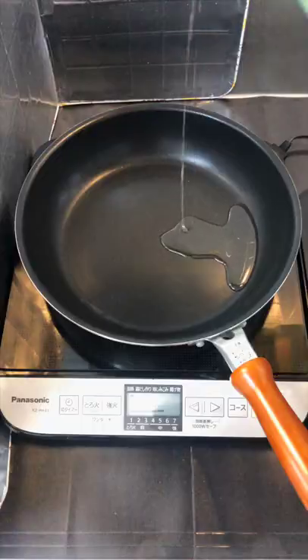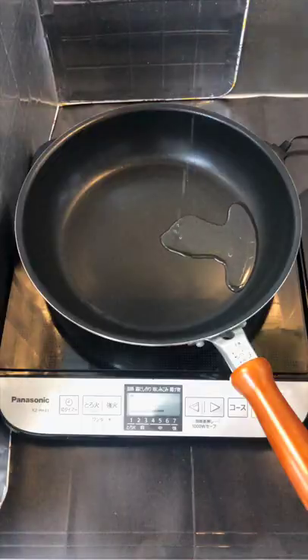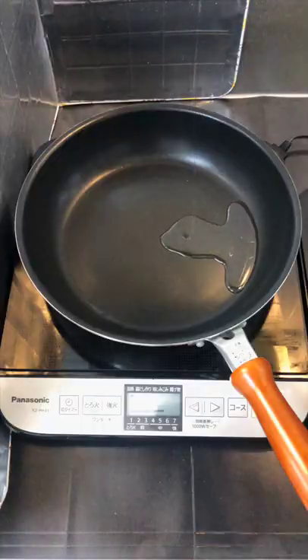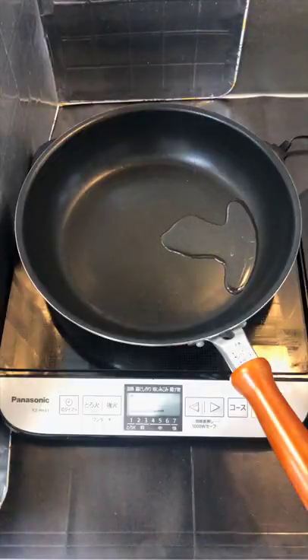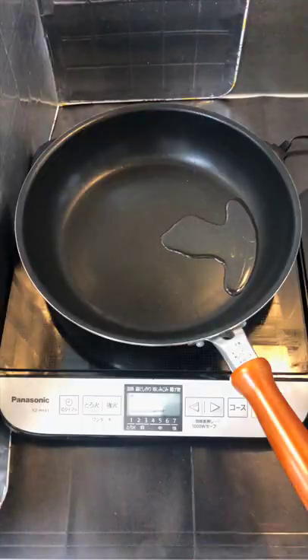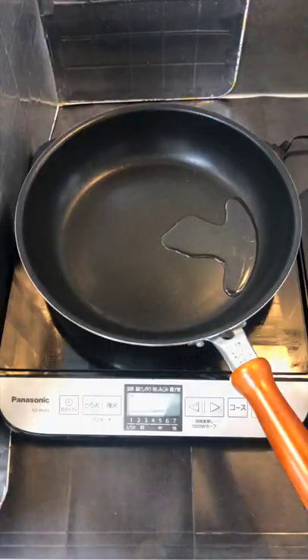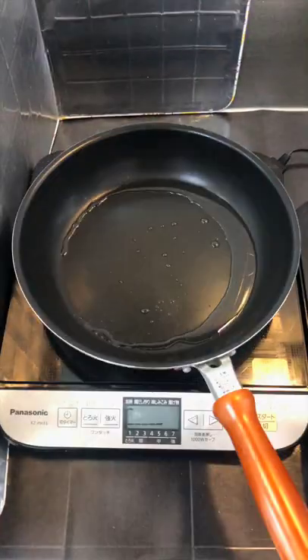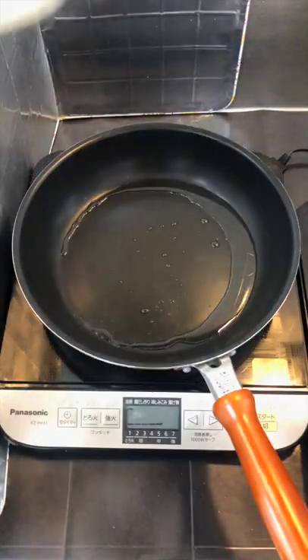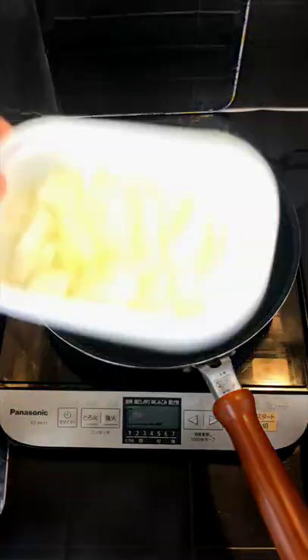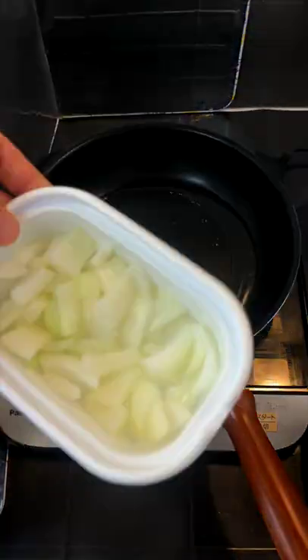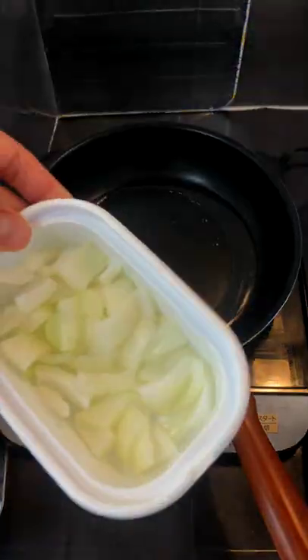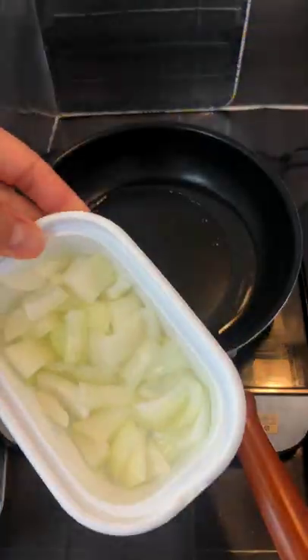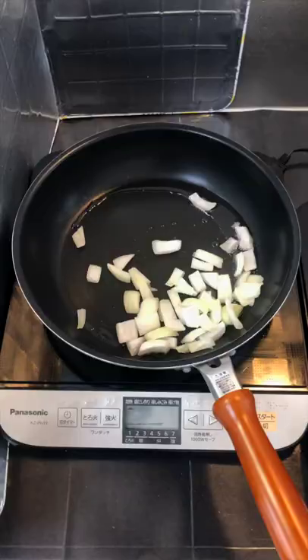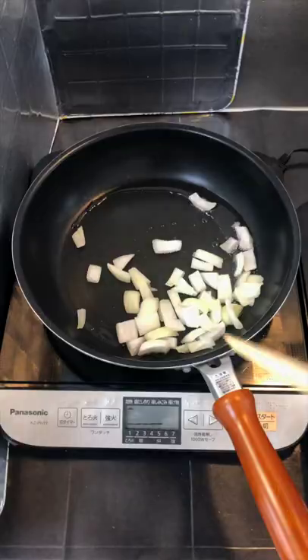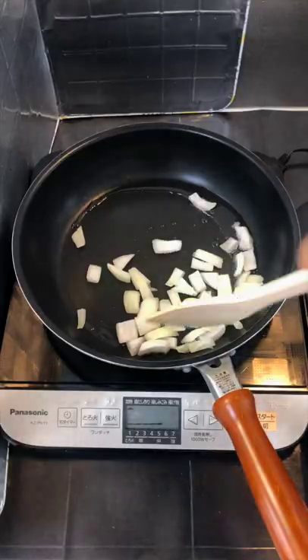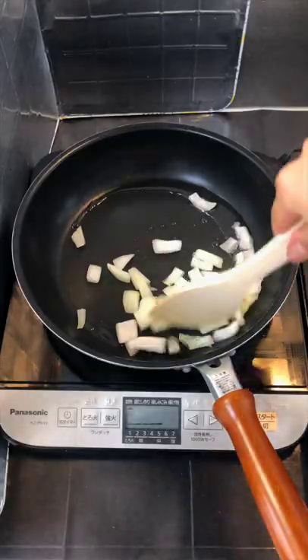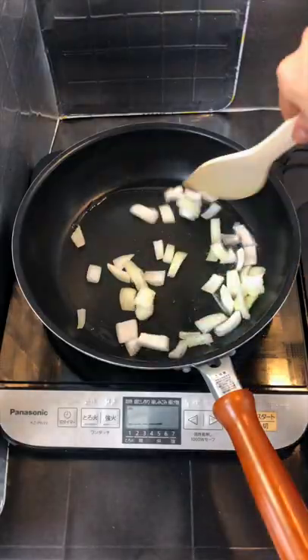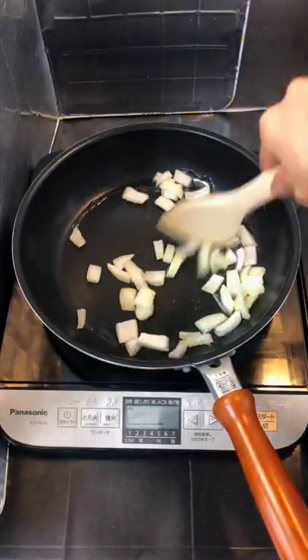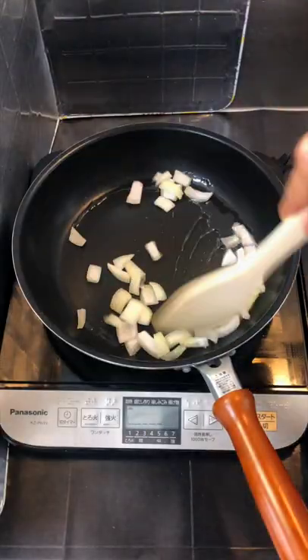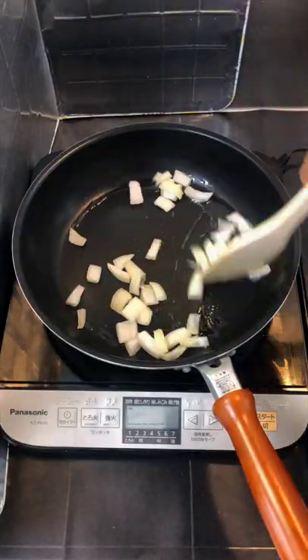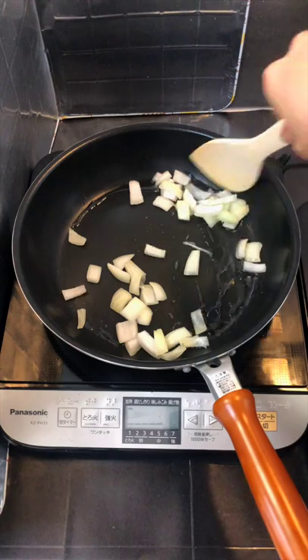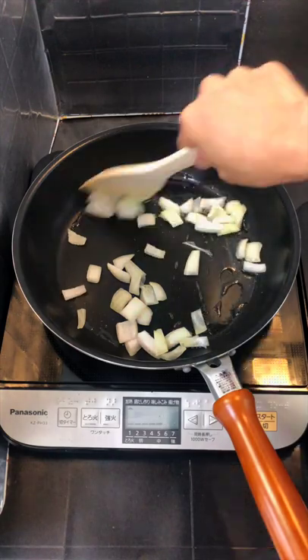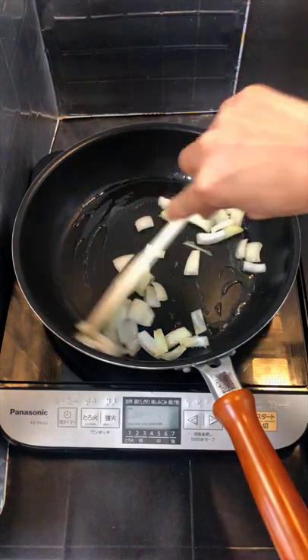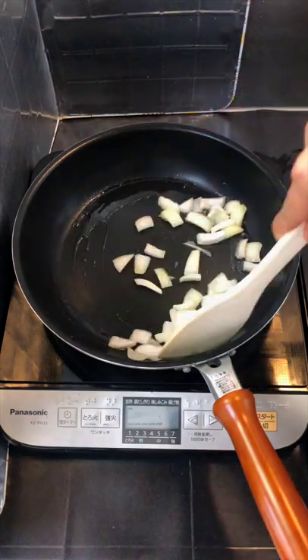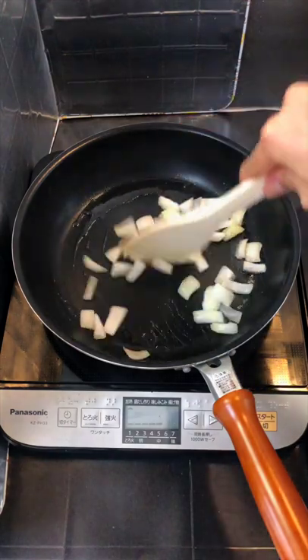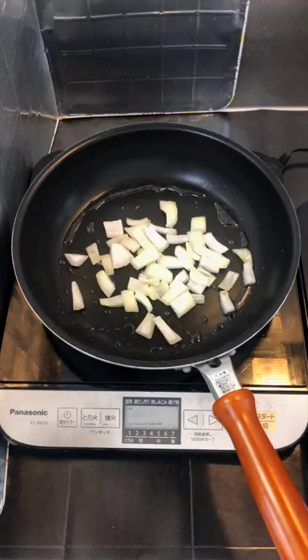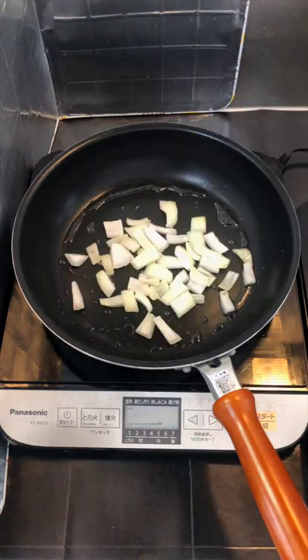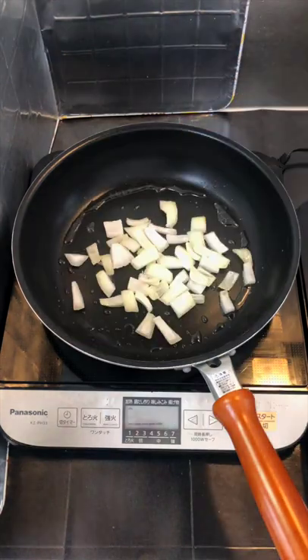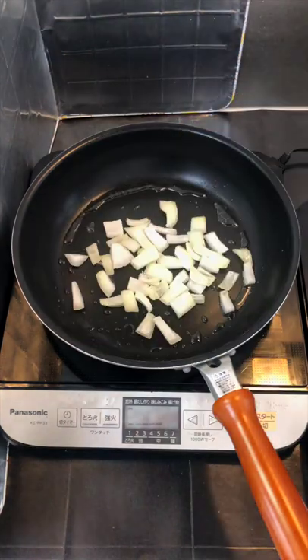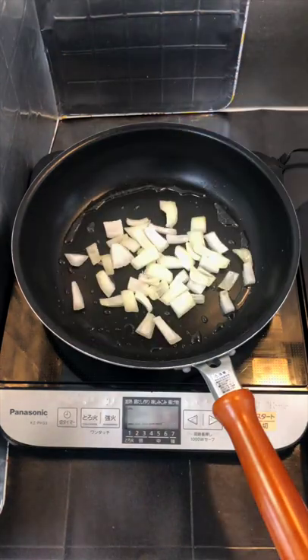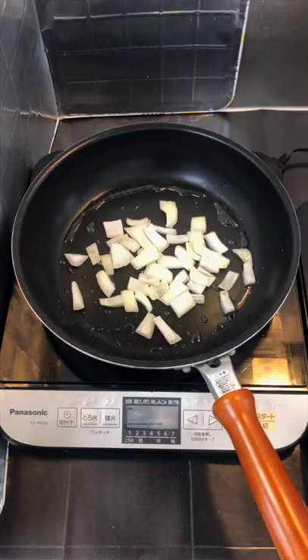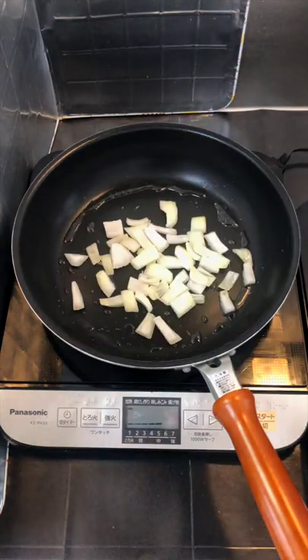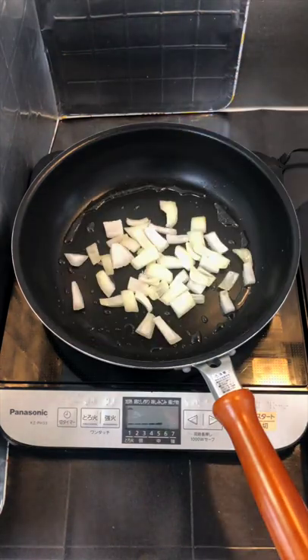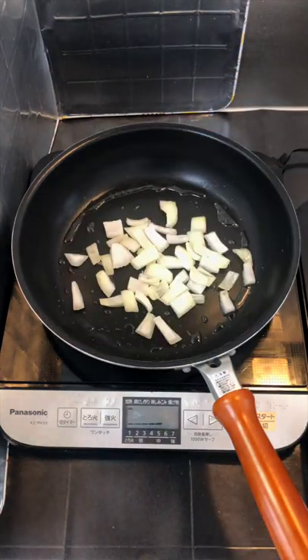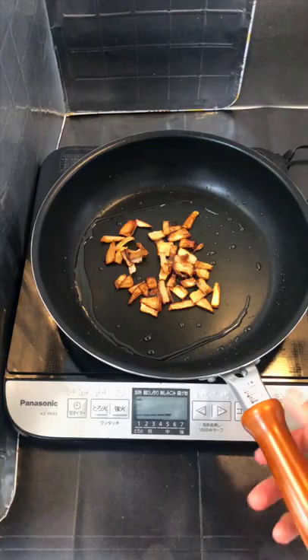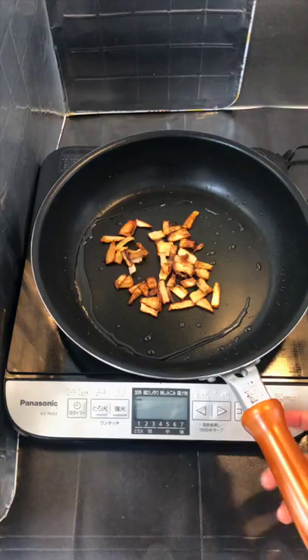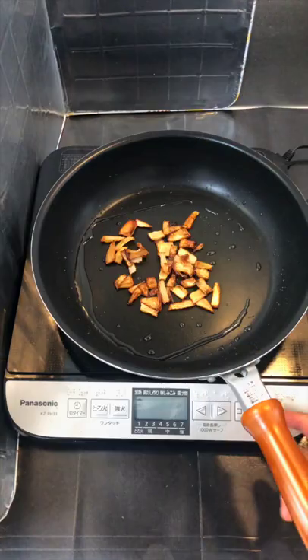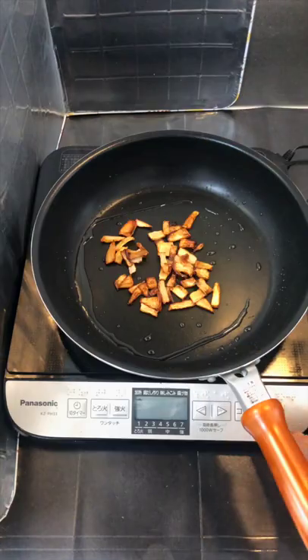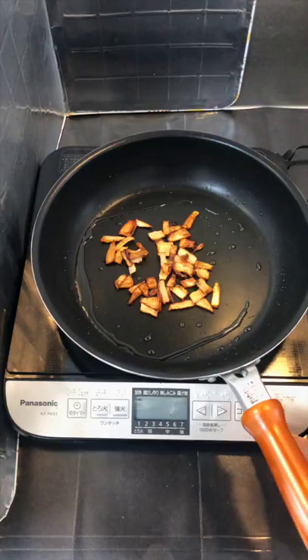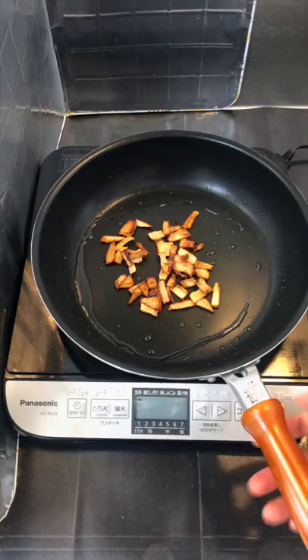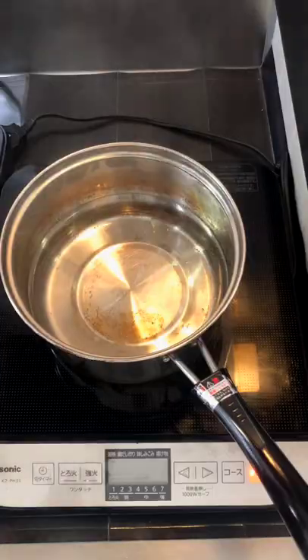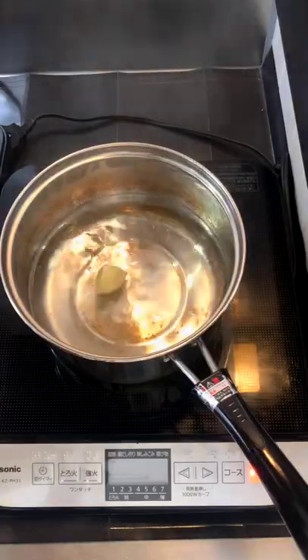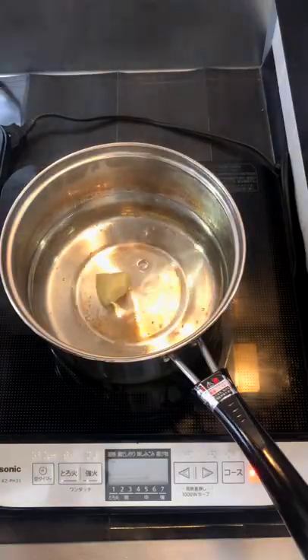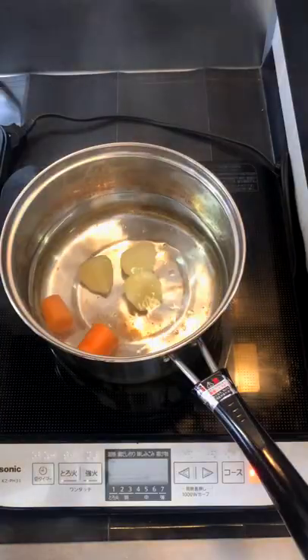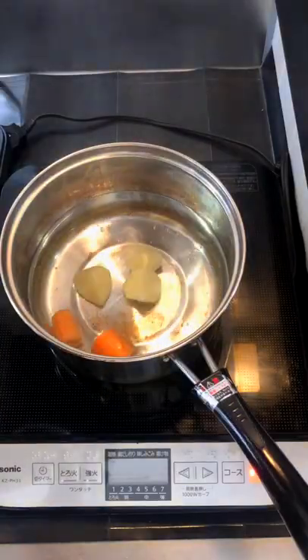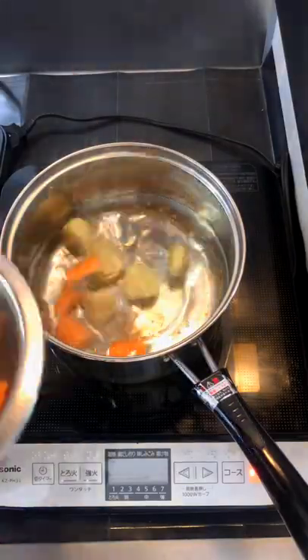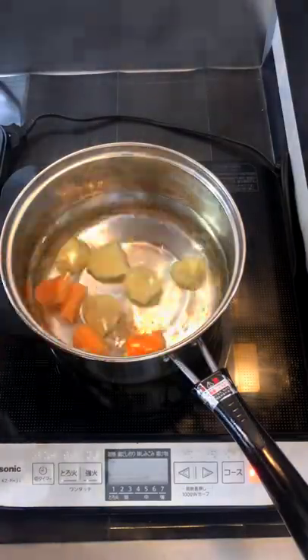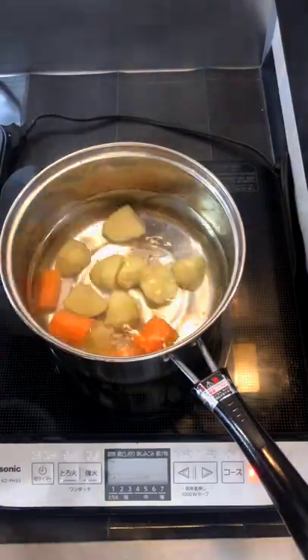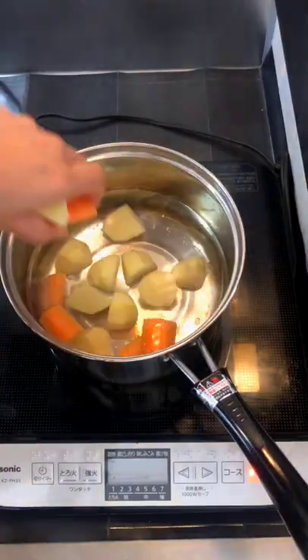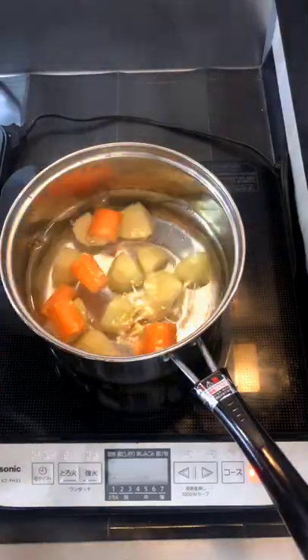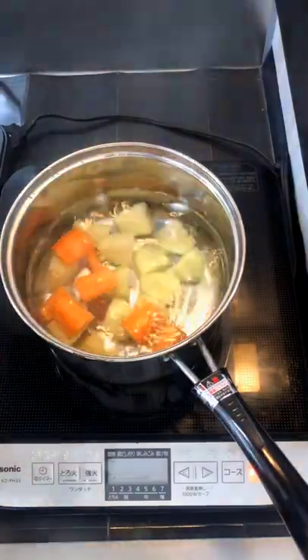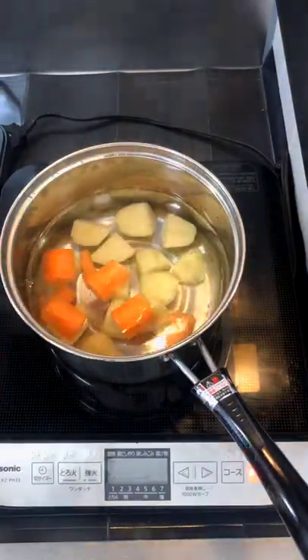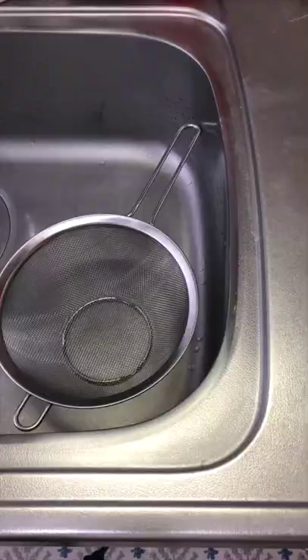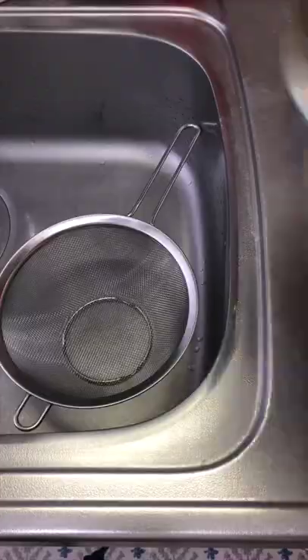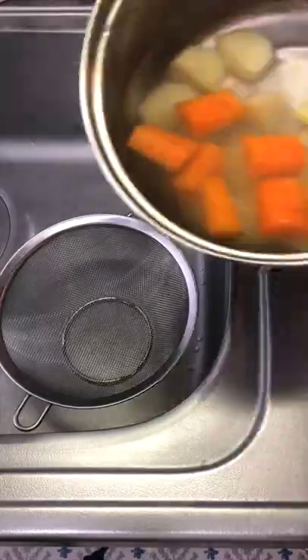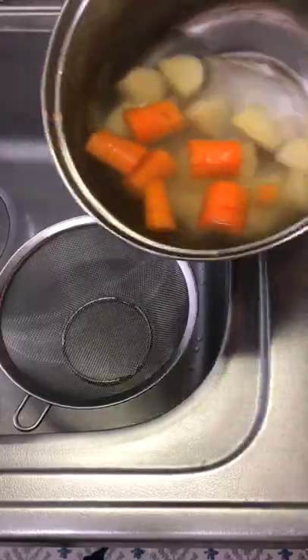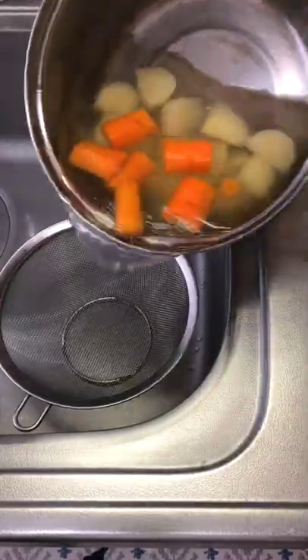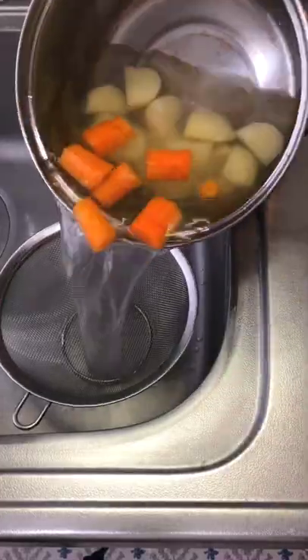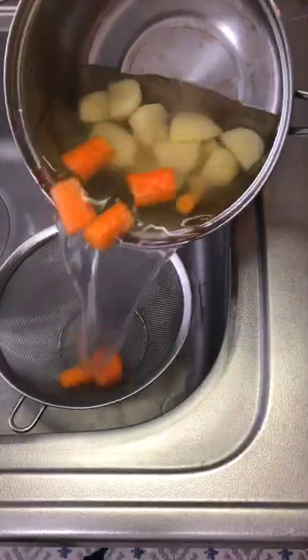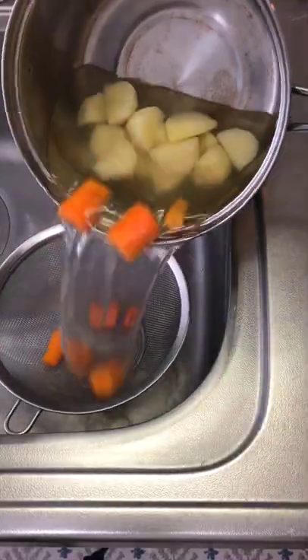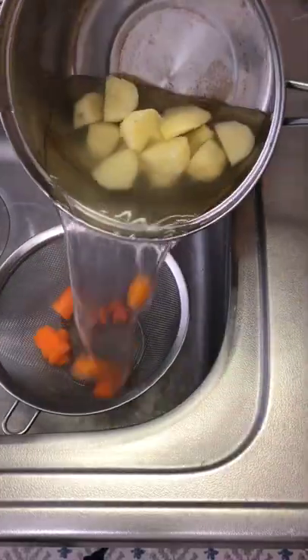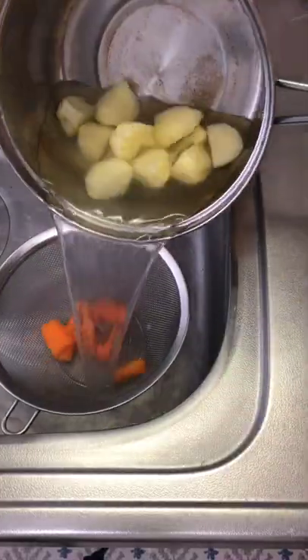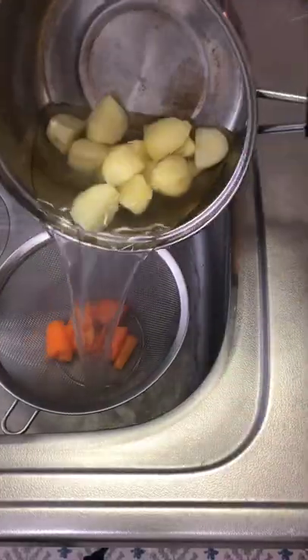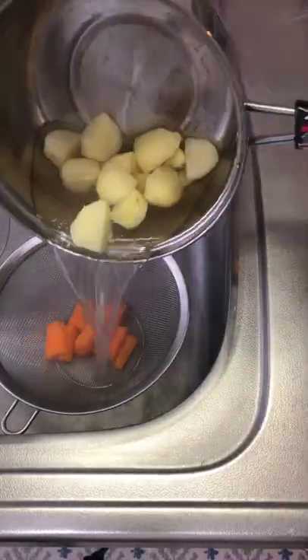Chop them into smaller pieces. I have some pre-chopped onions. Fry them until golden brown. Boil the chopped vegetables.